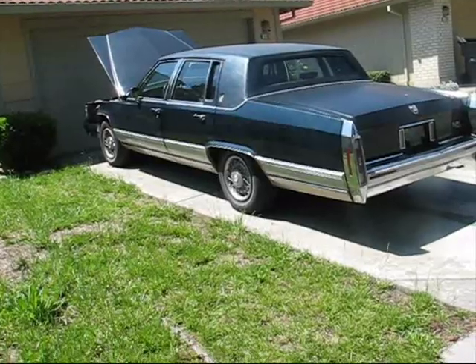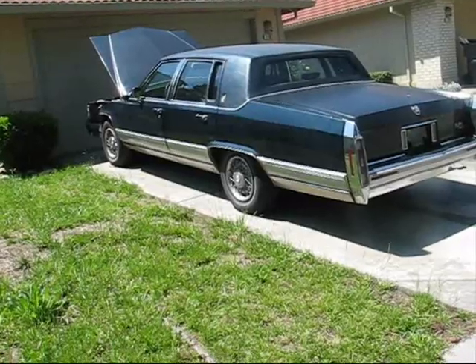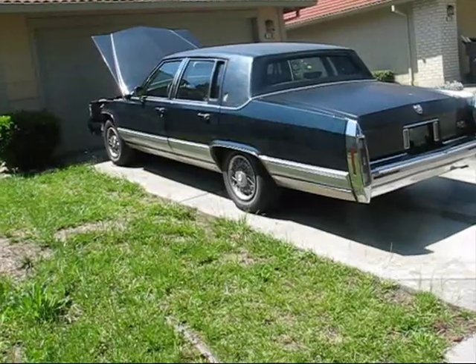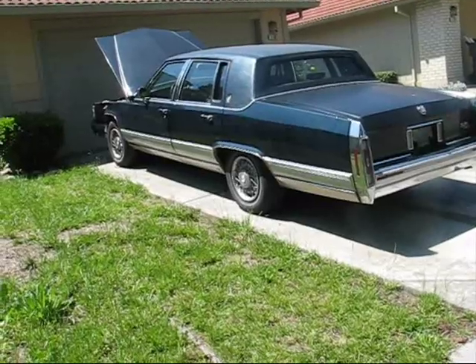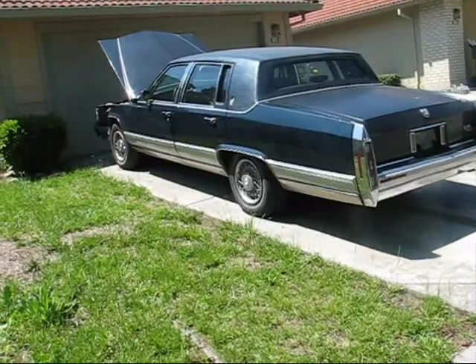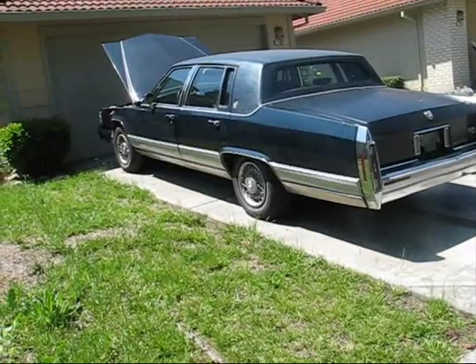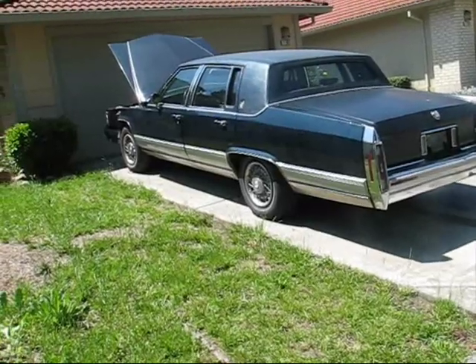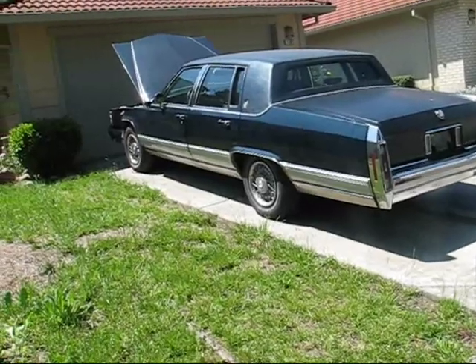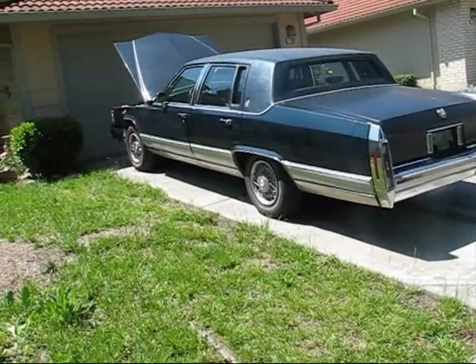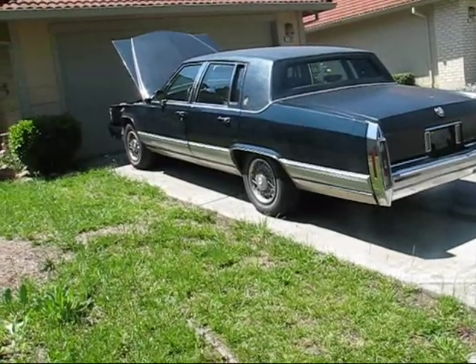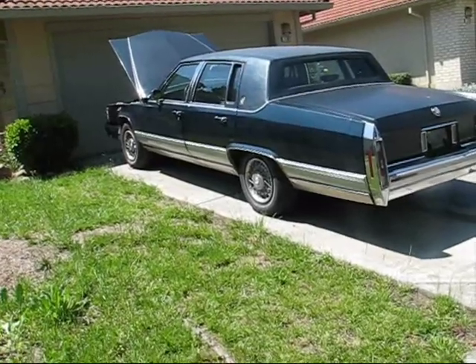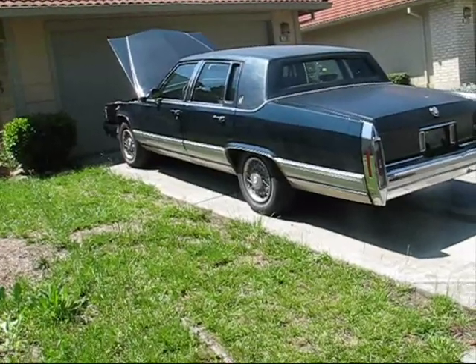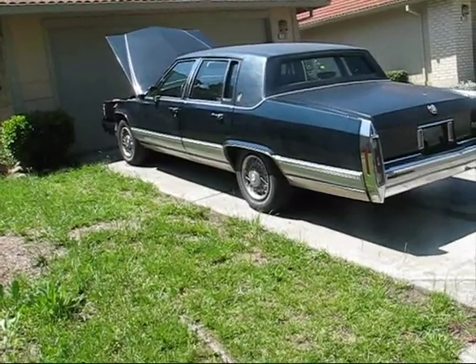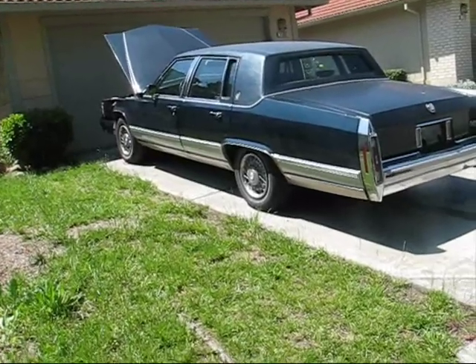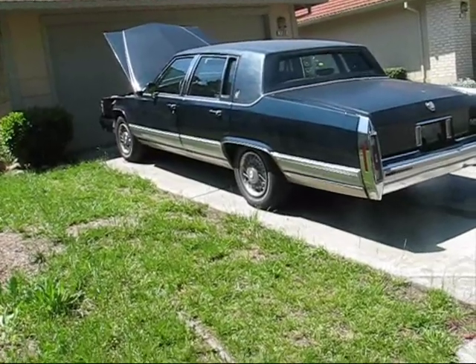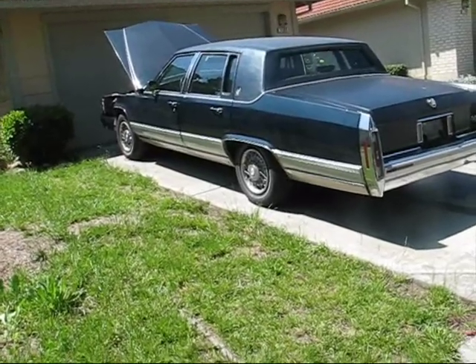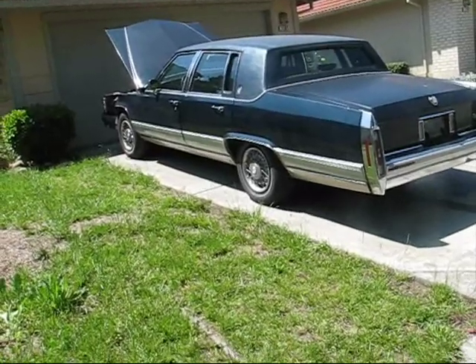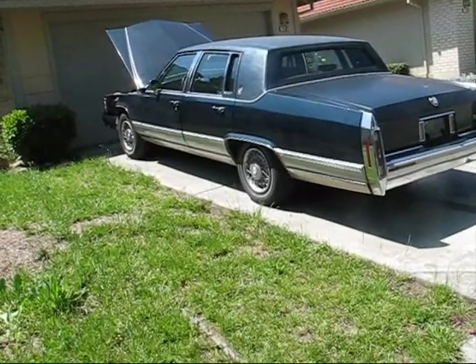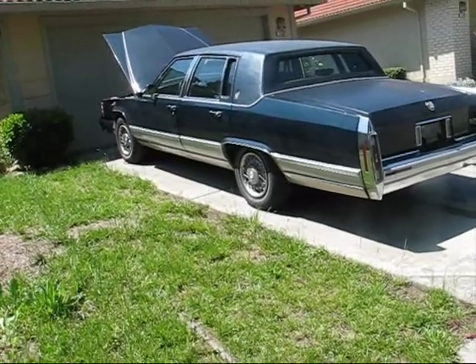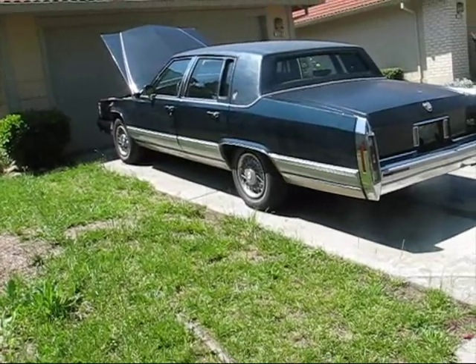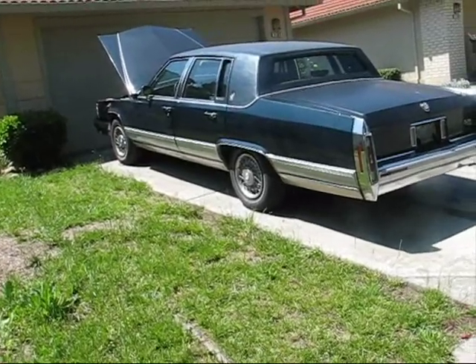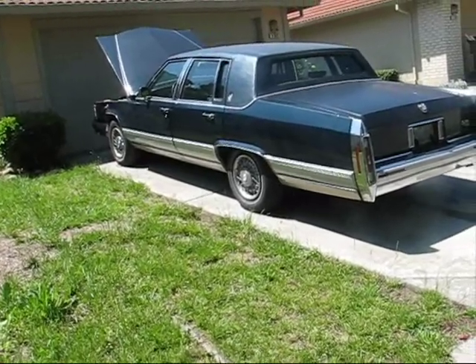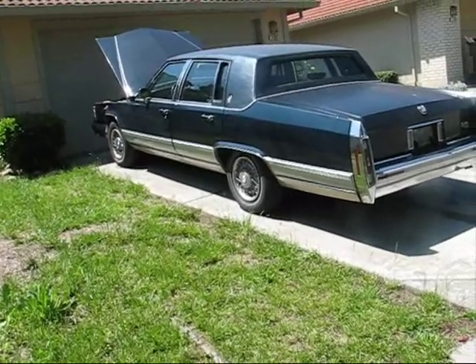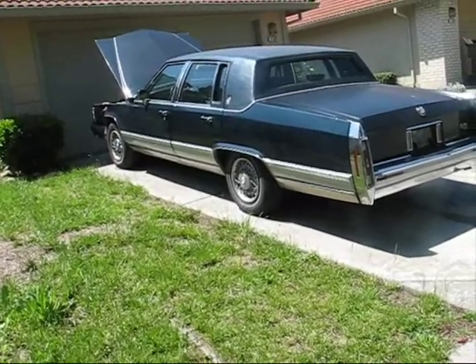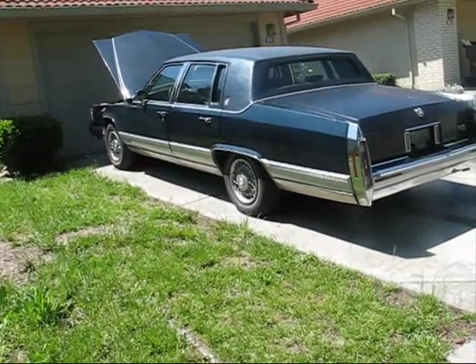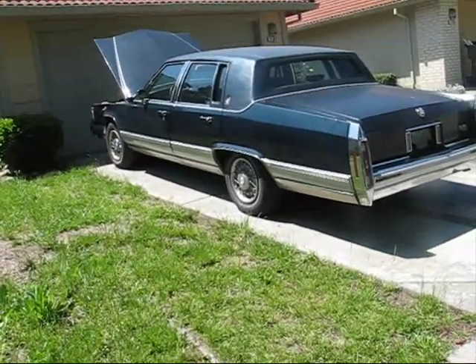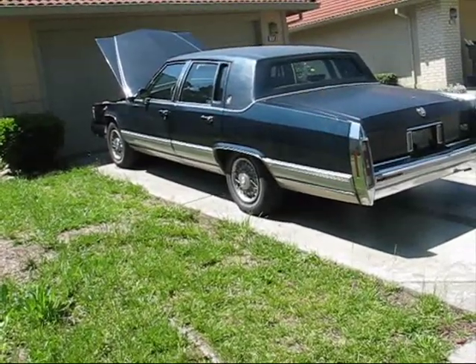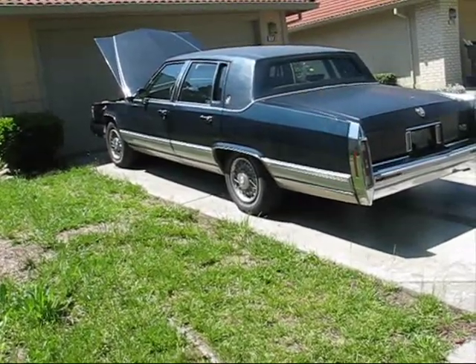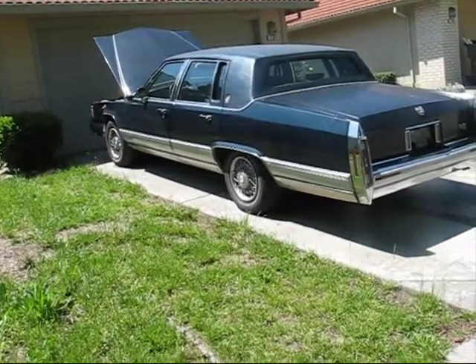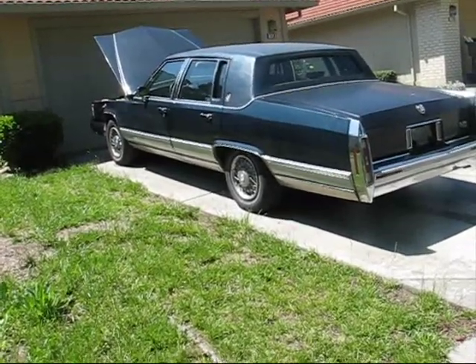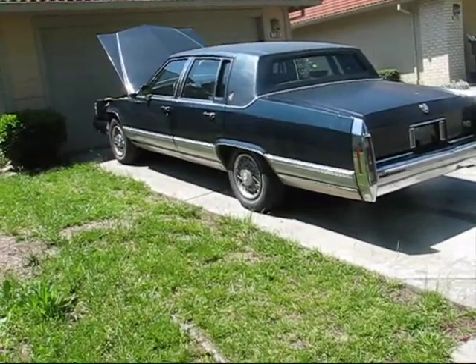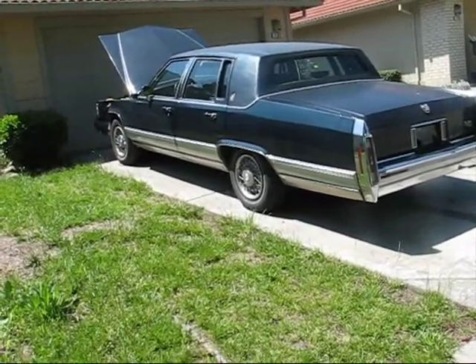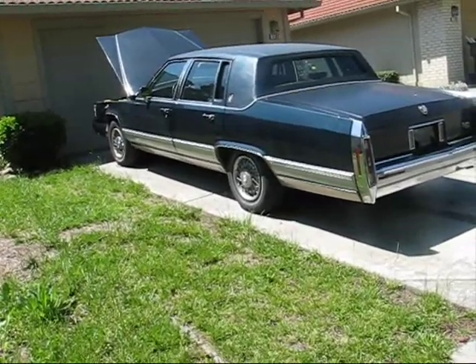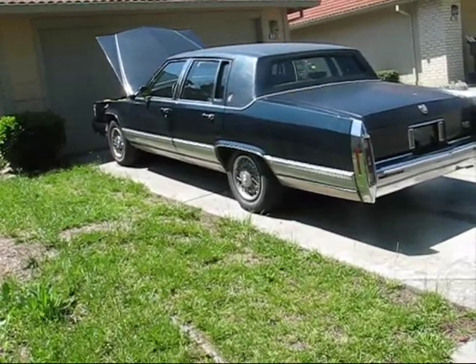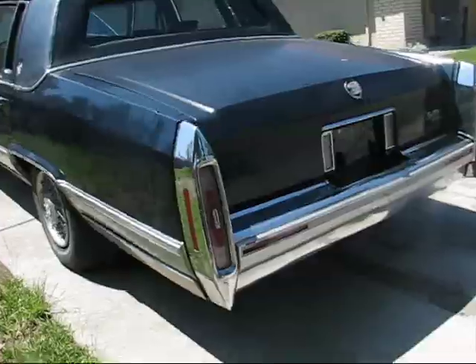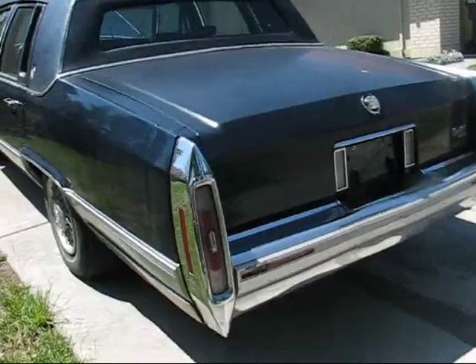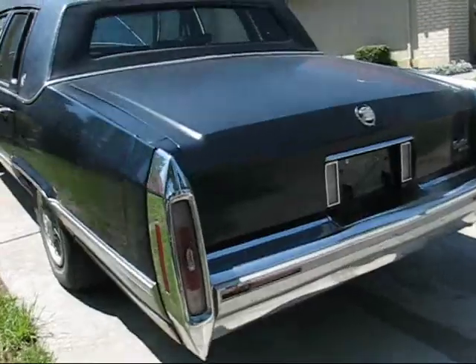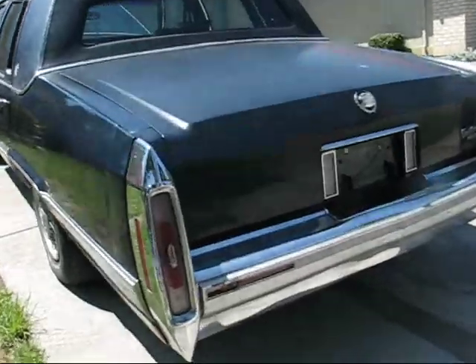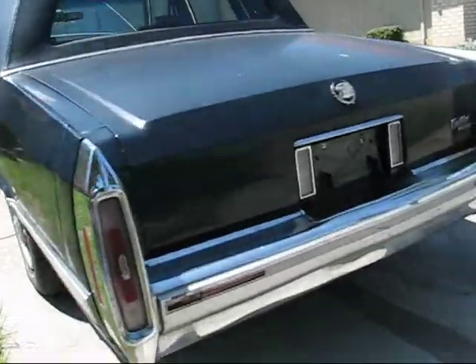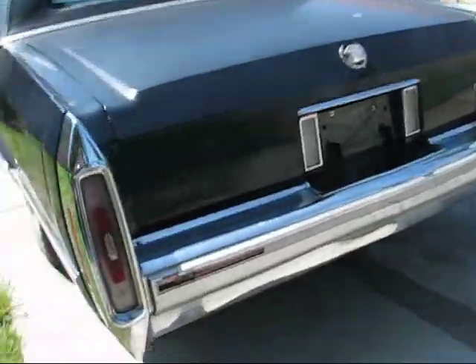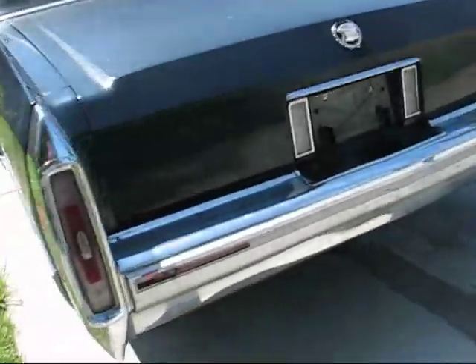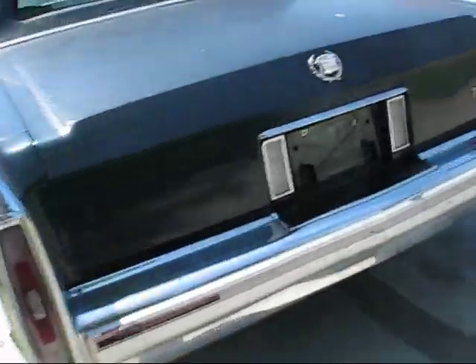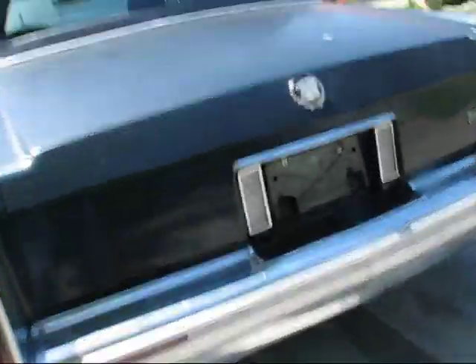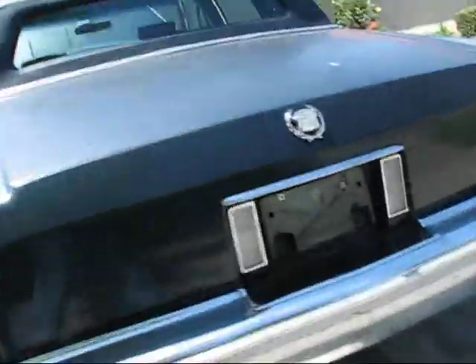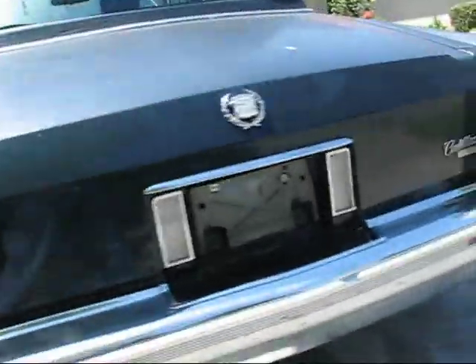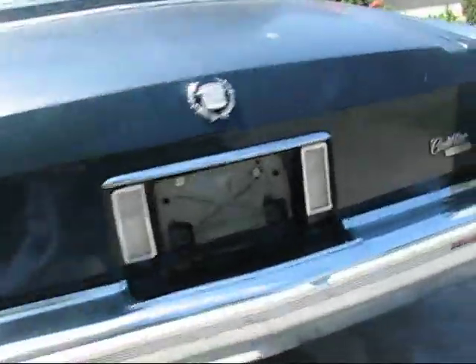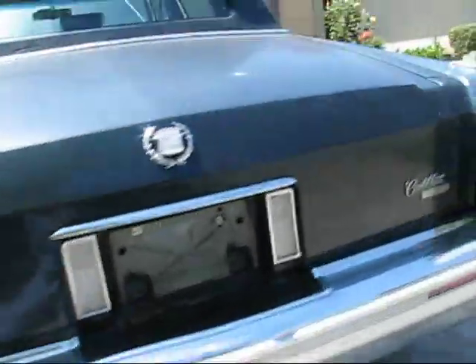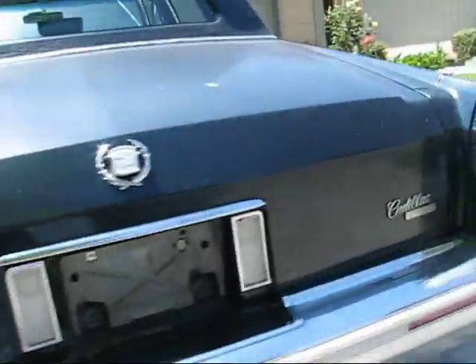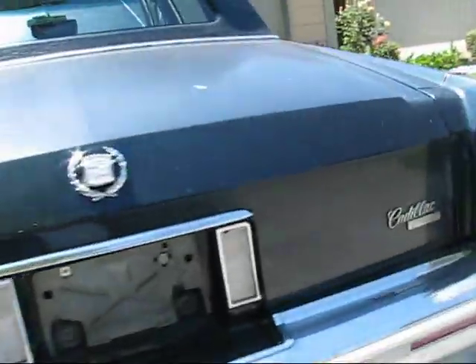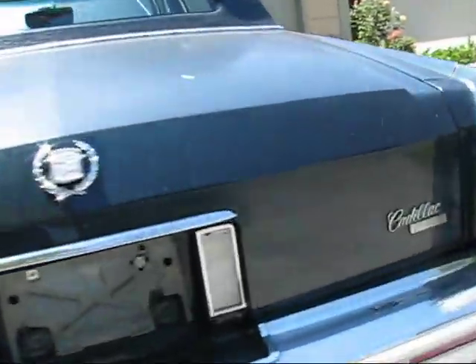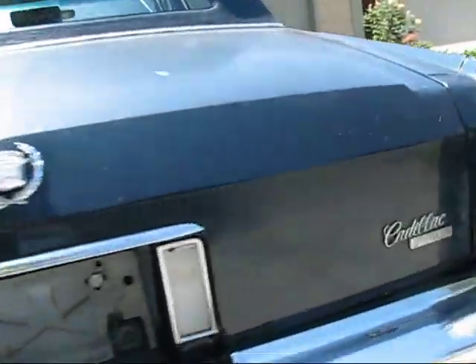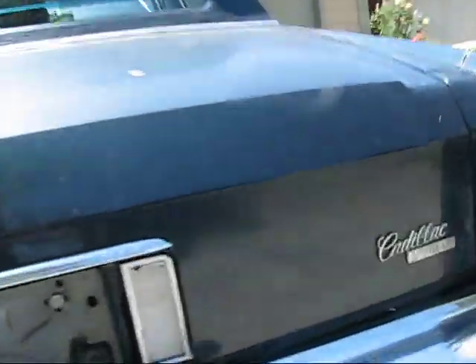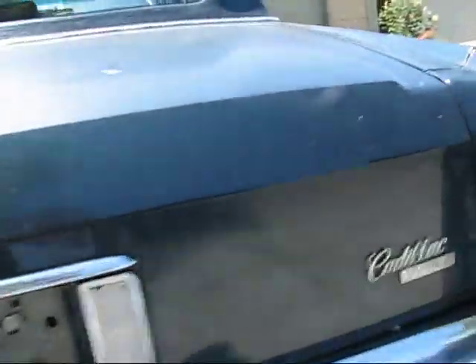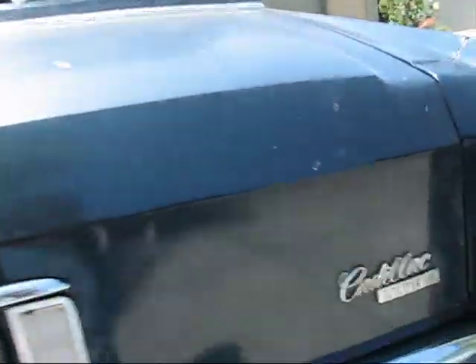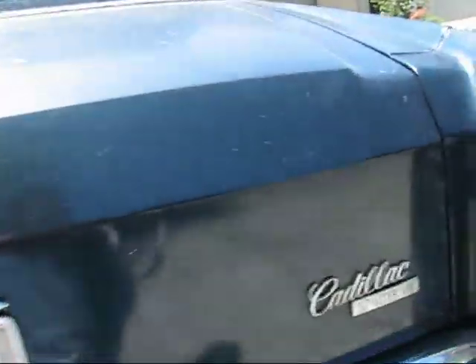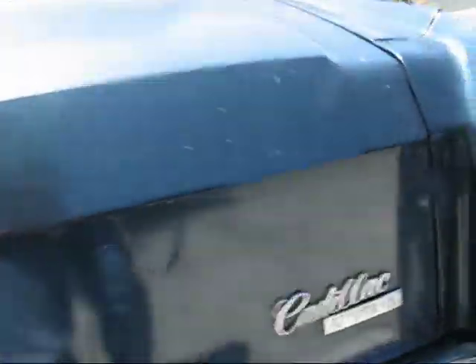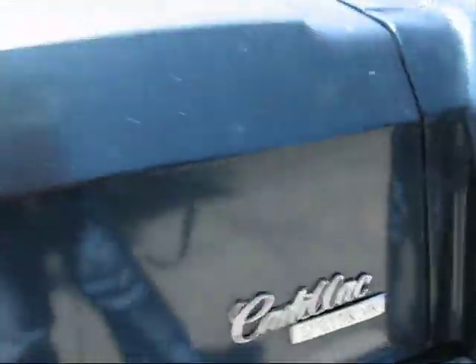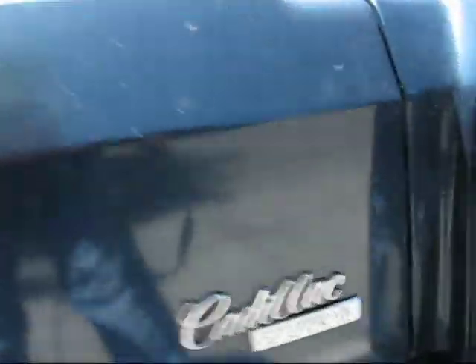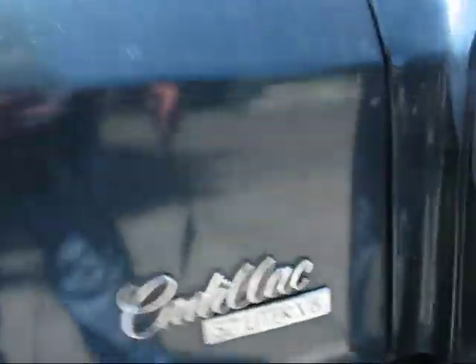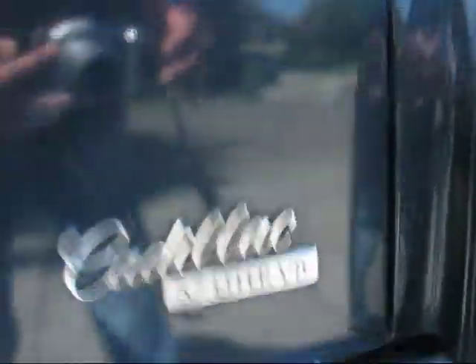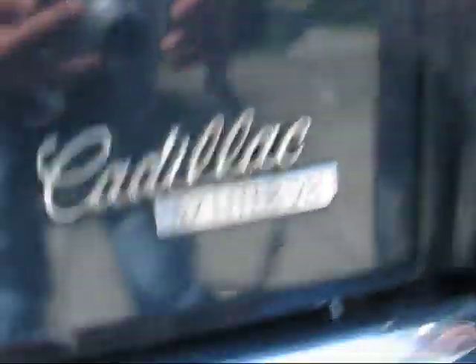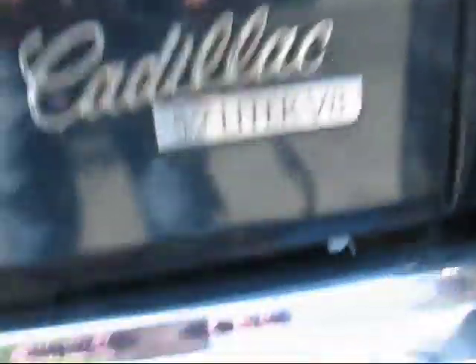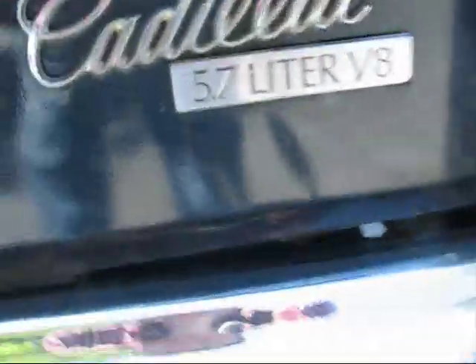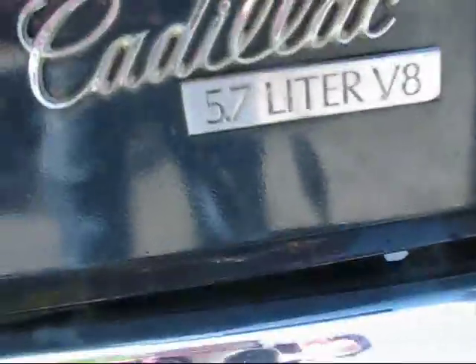It's a 1991 Cadillac Brougham and it has the 5.7 liter V8.